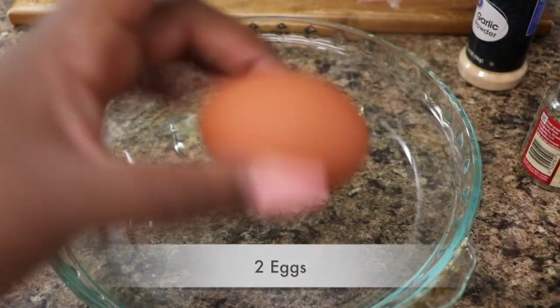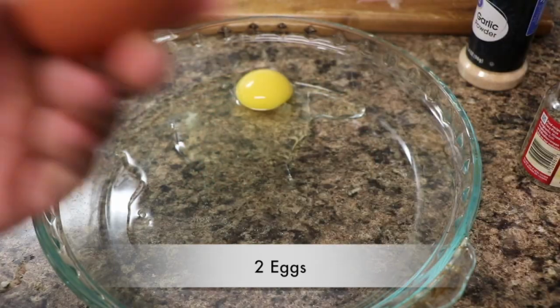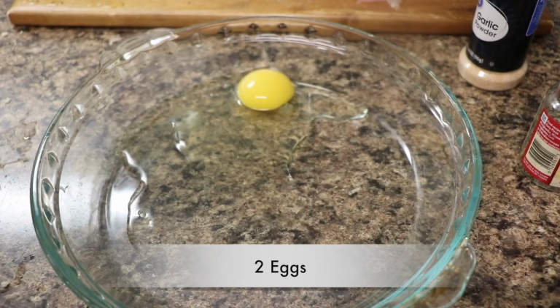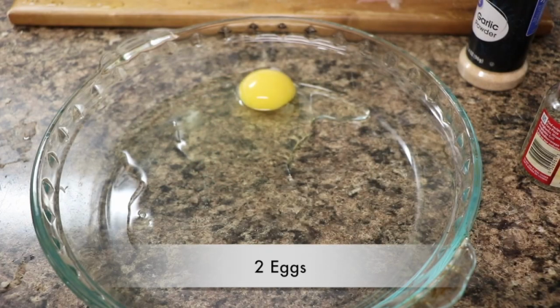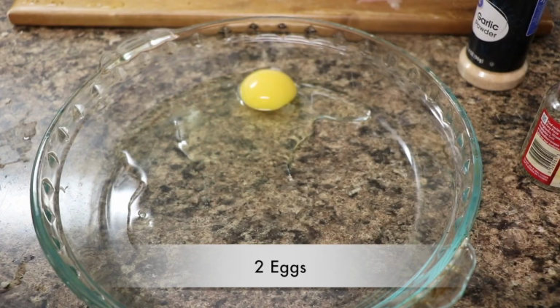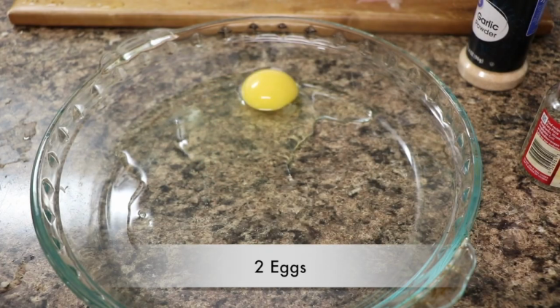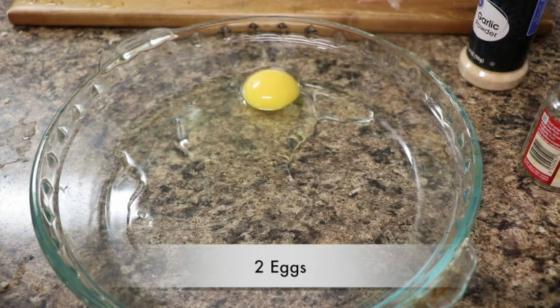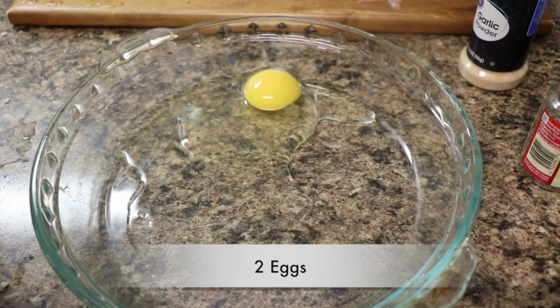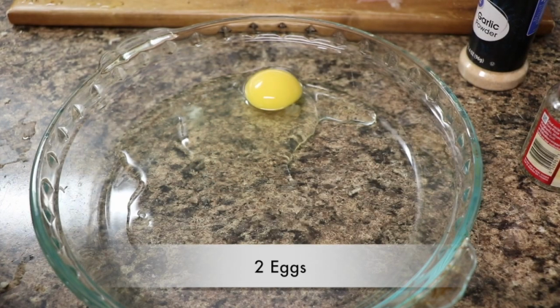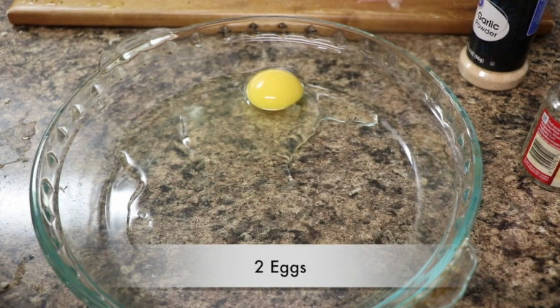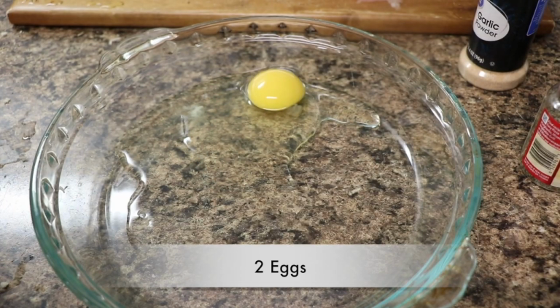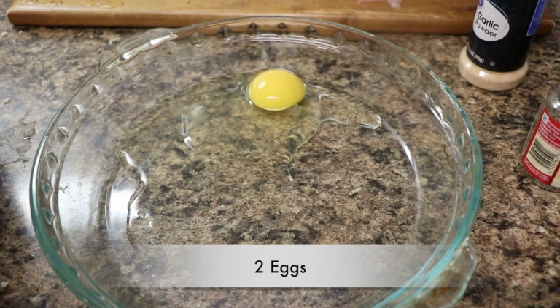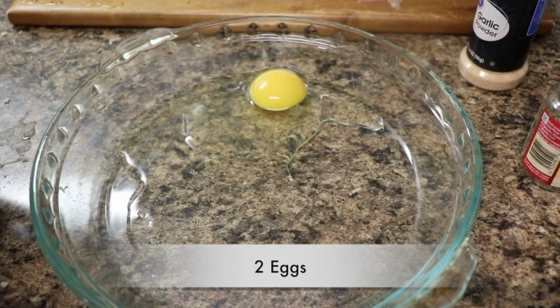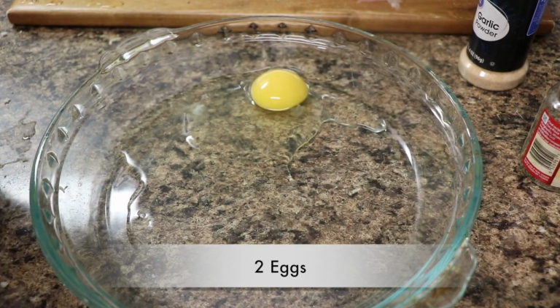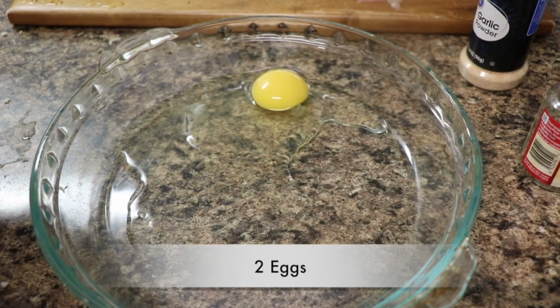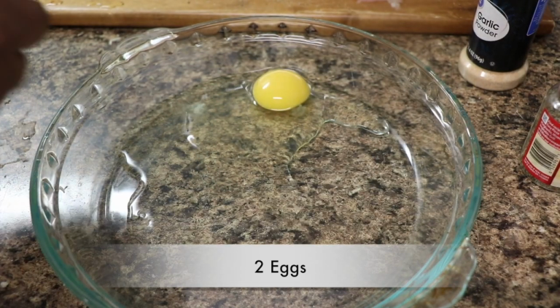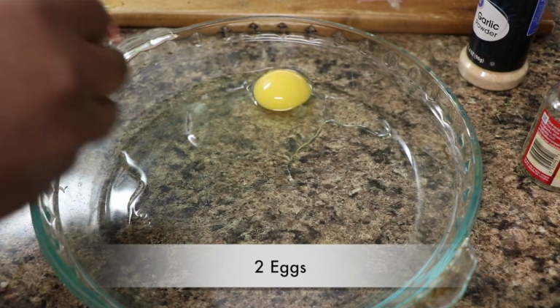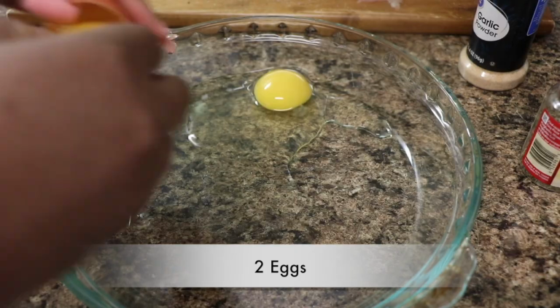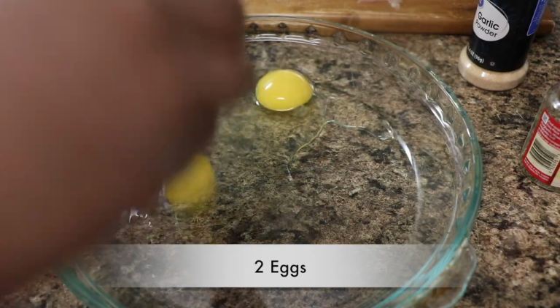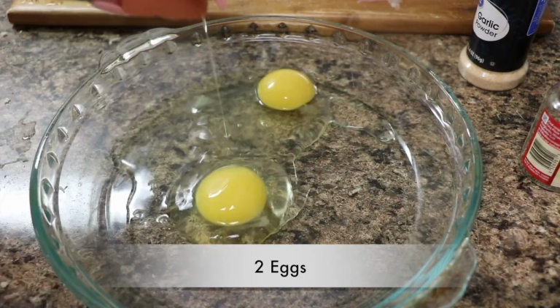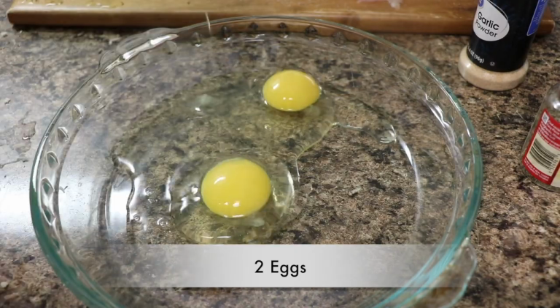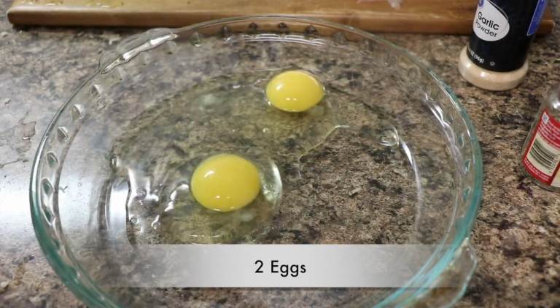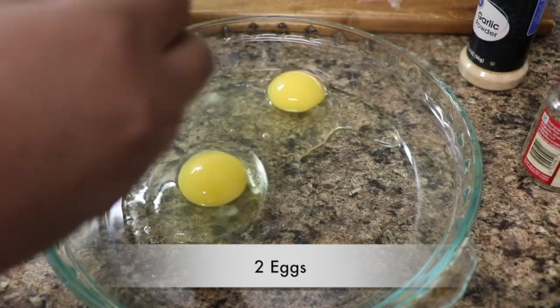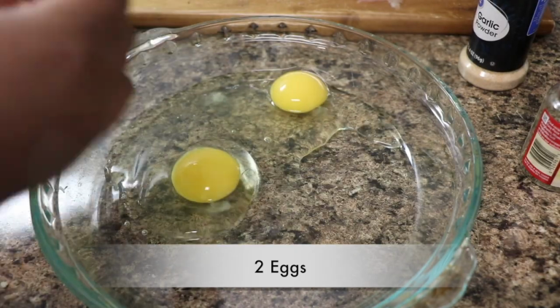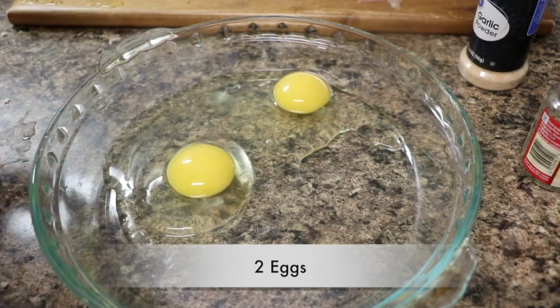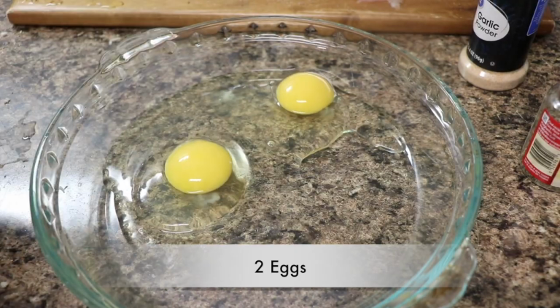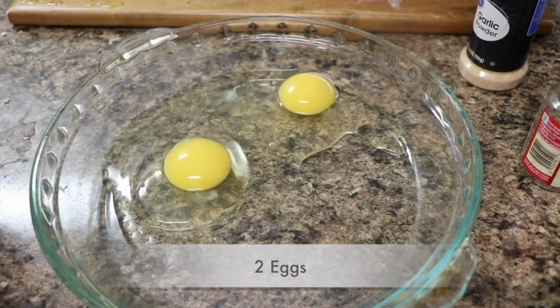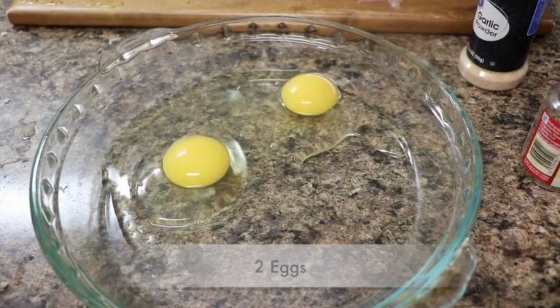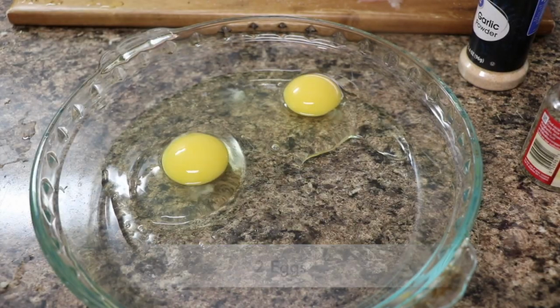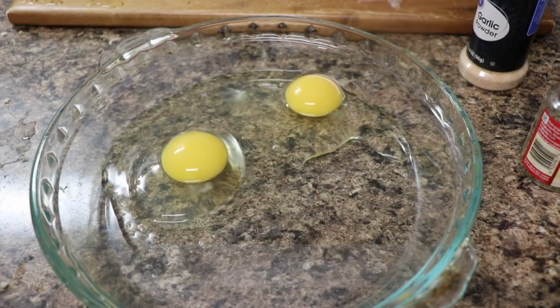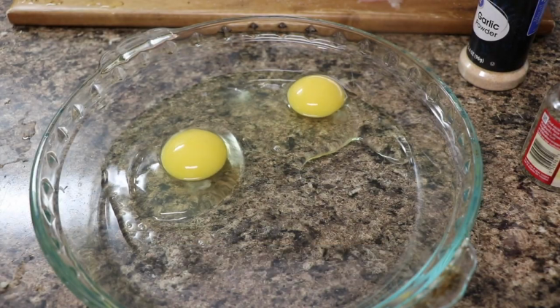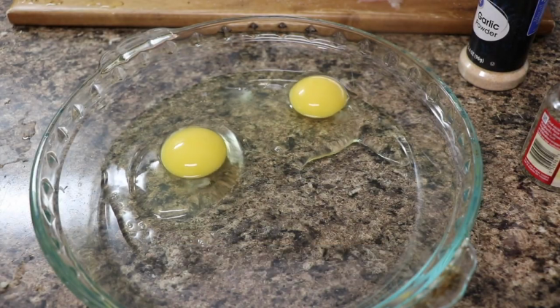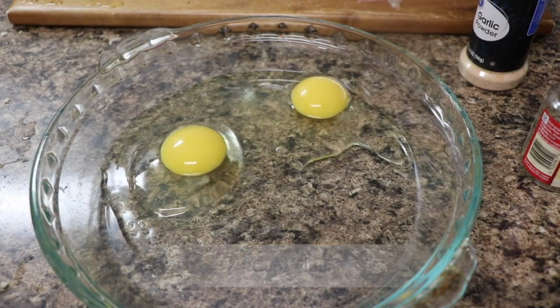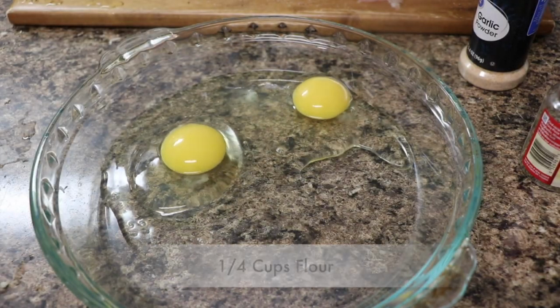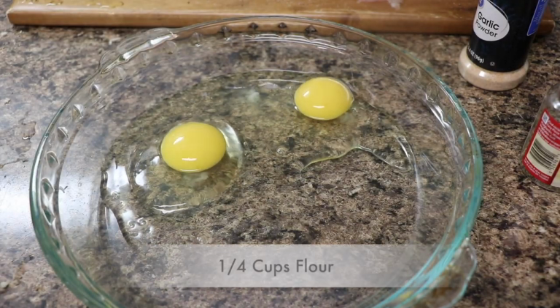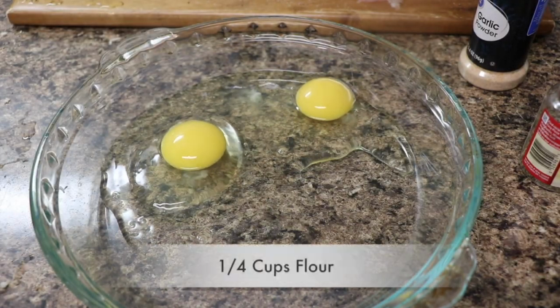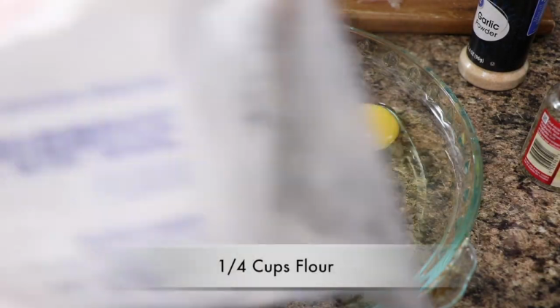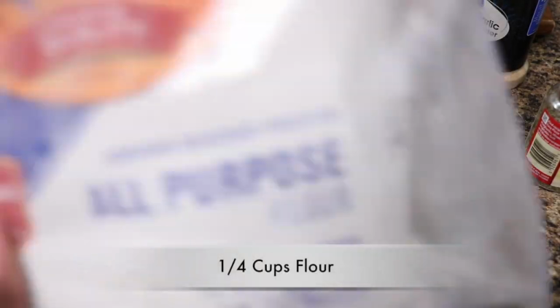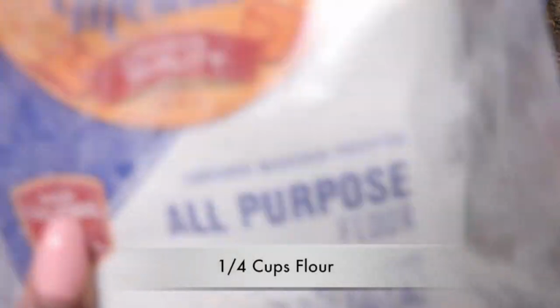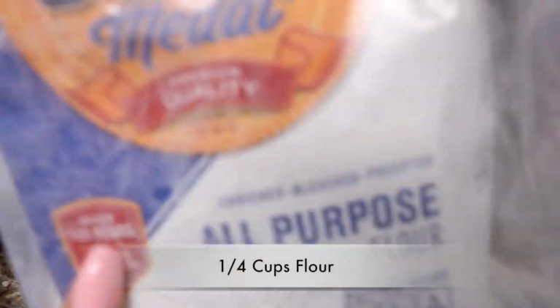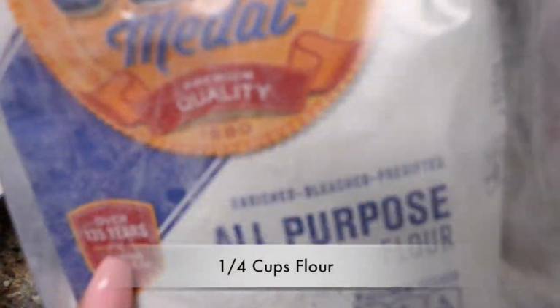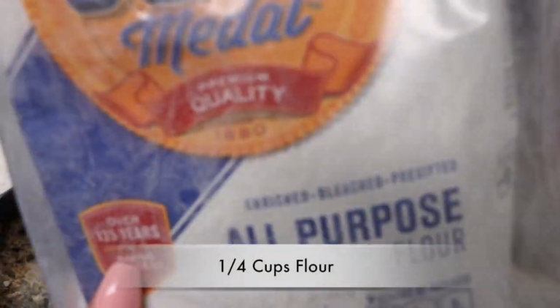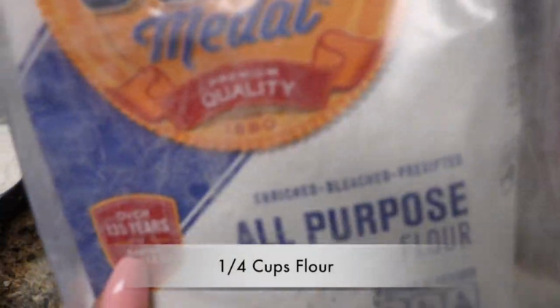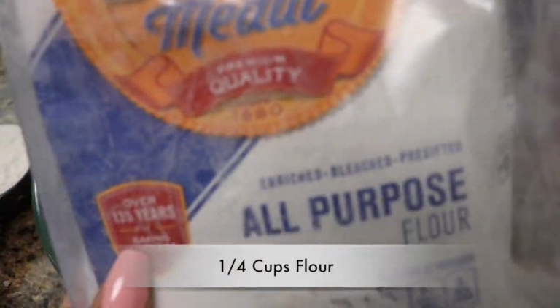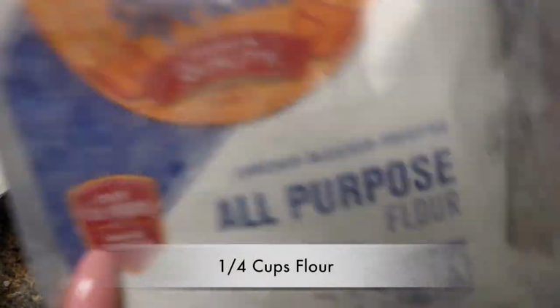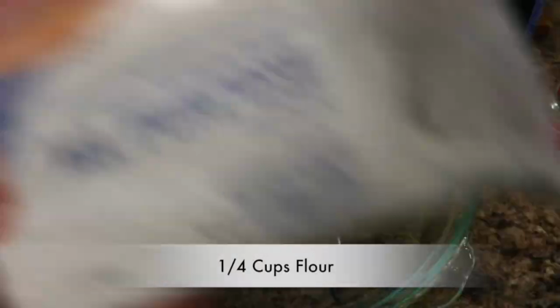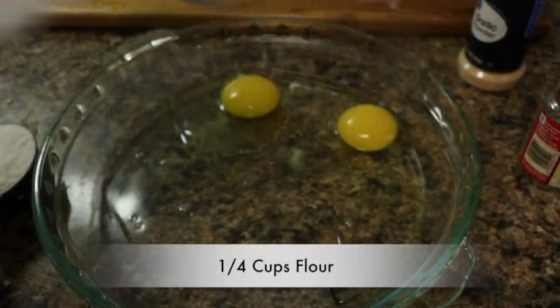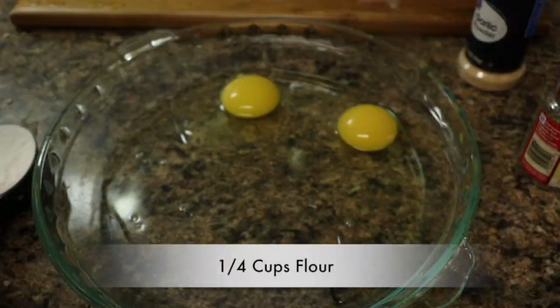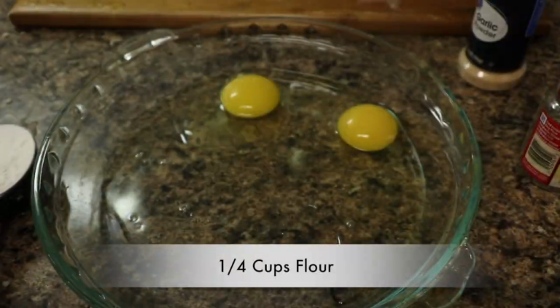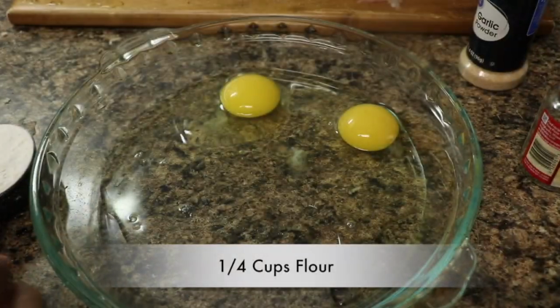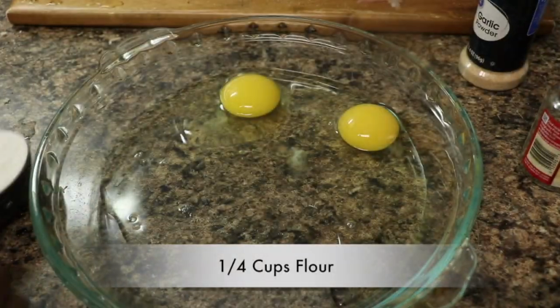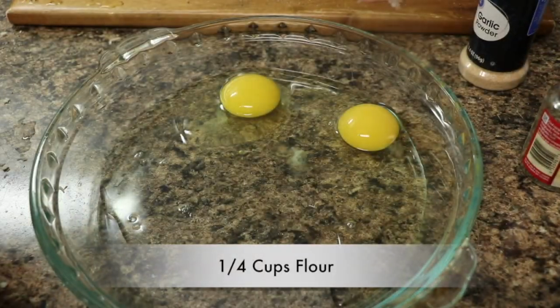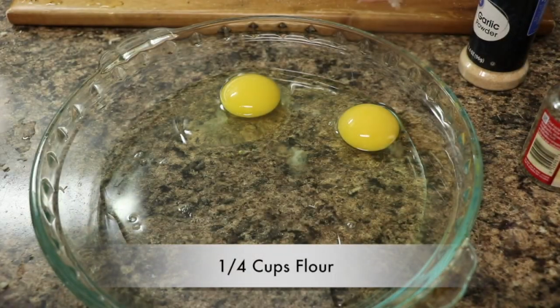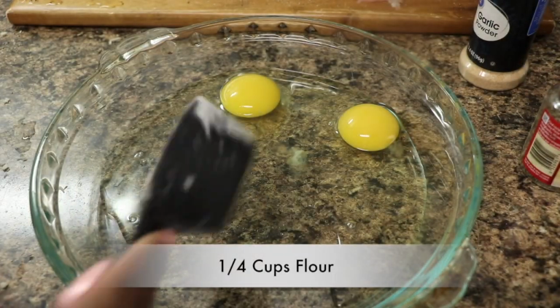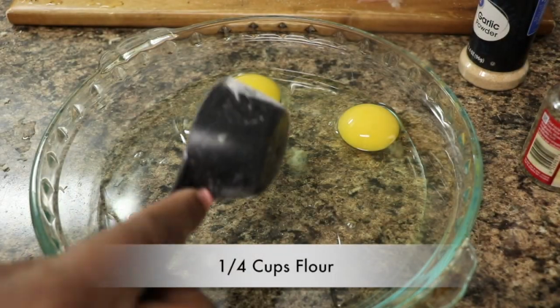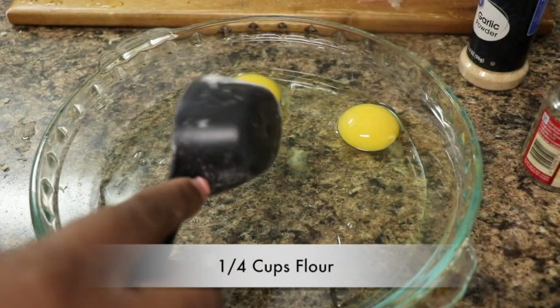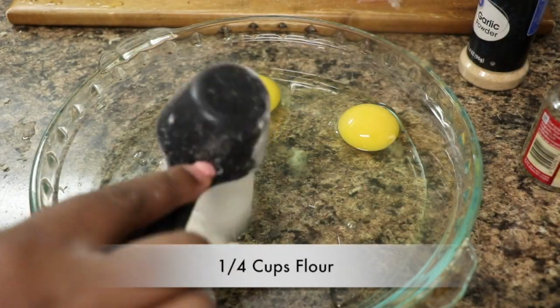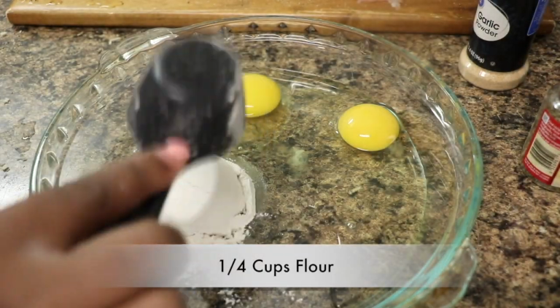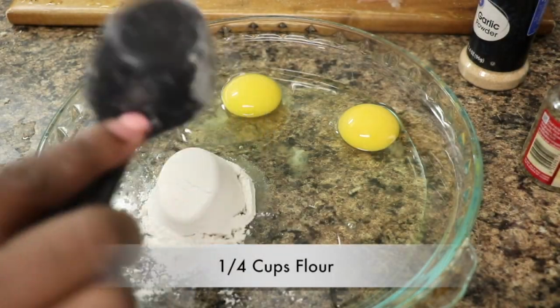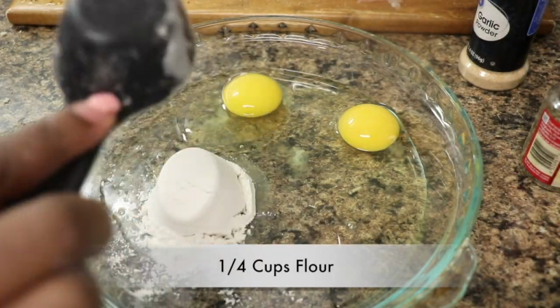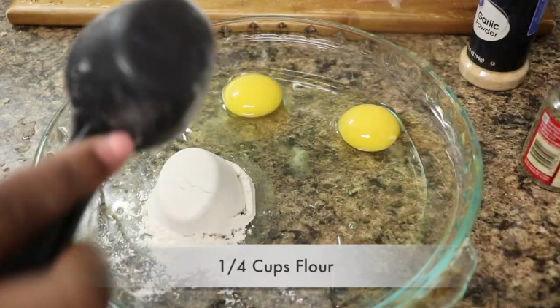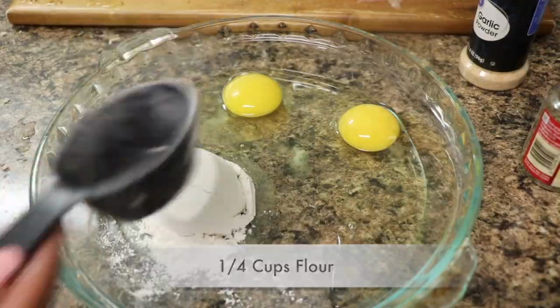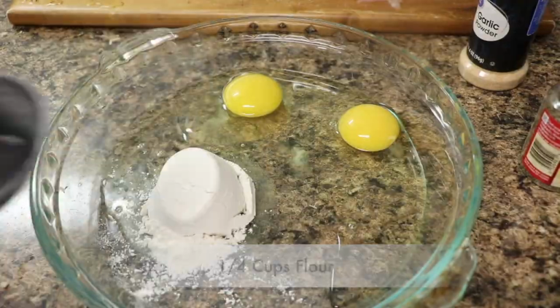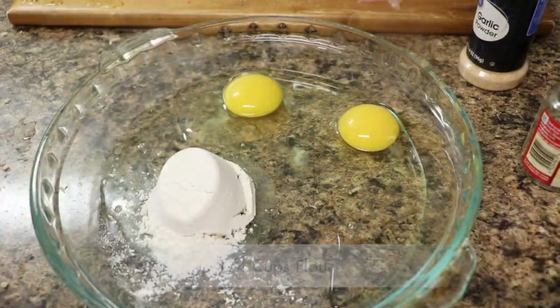Now we're going to add two eggs and some flour and we're going to mix that well. We're going to add some water to help to smooth out the flour.